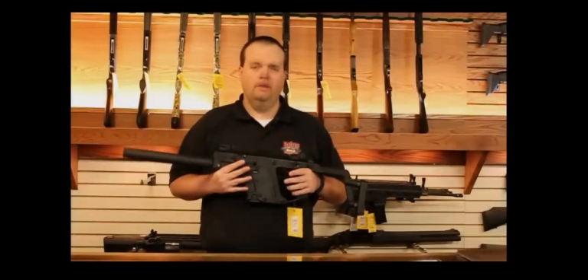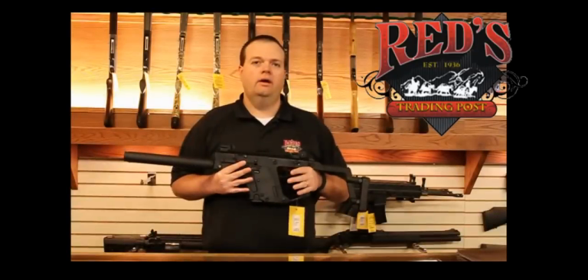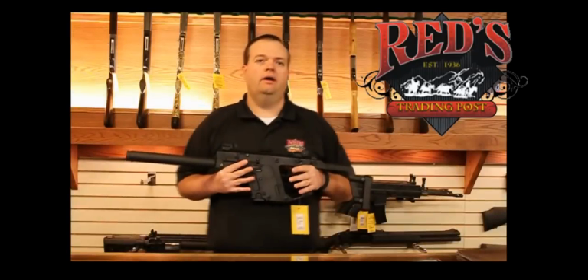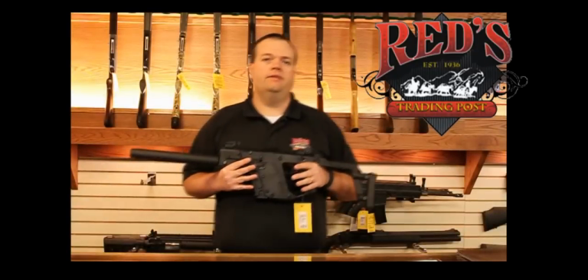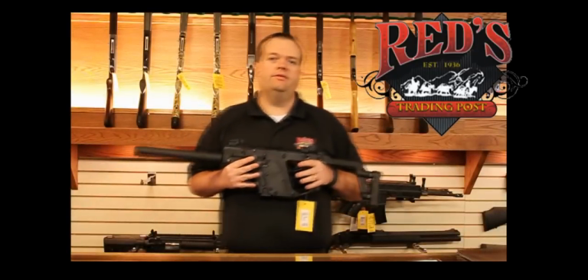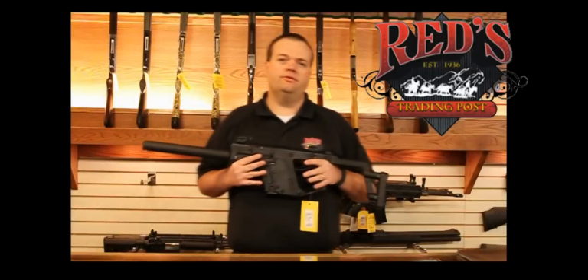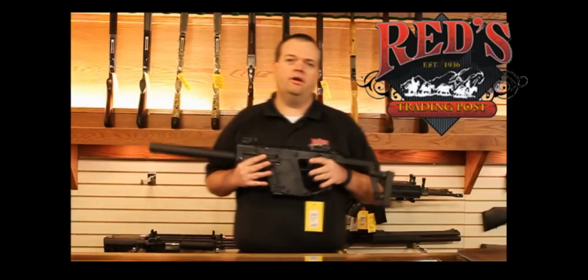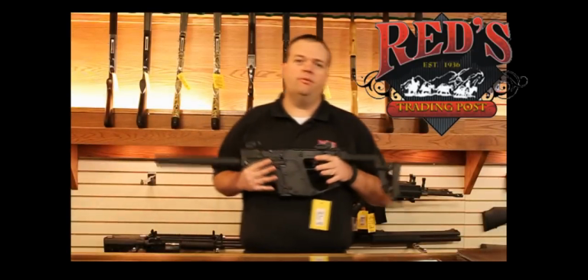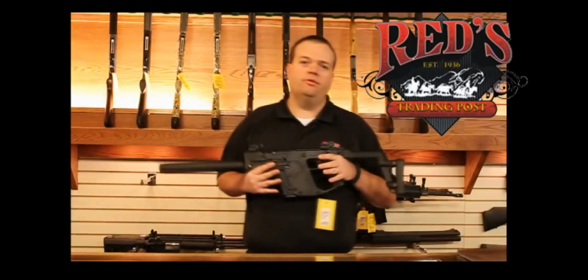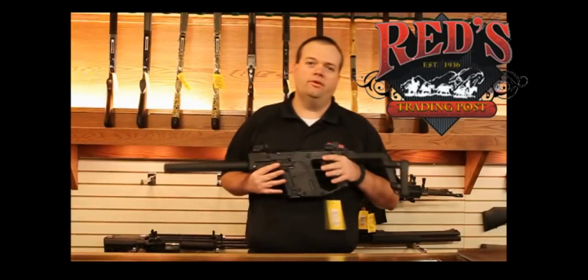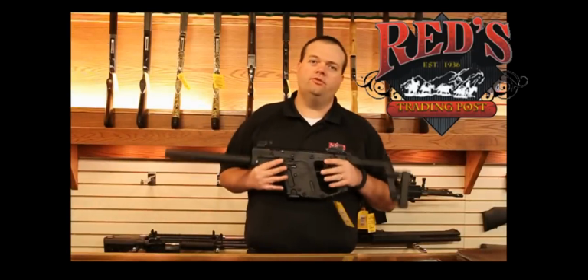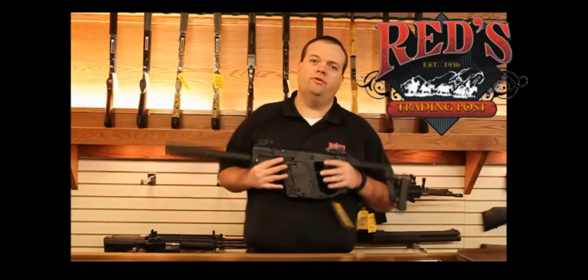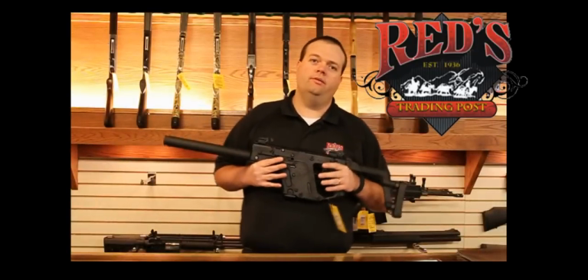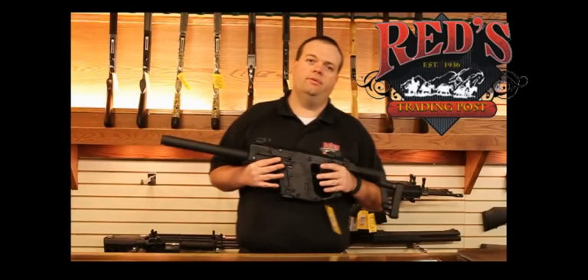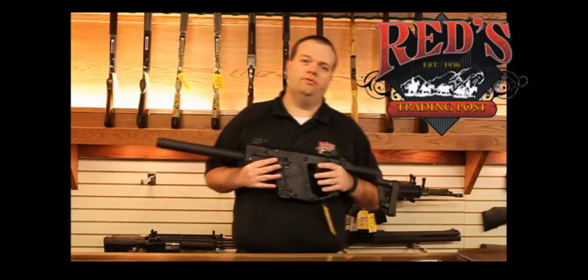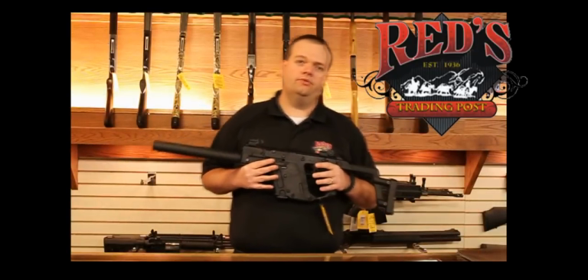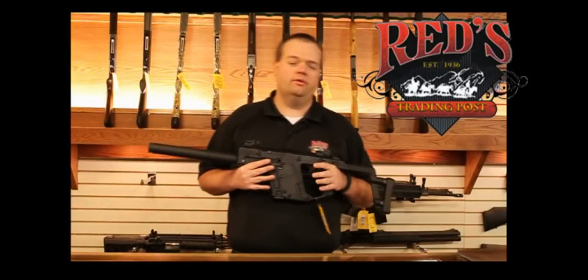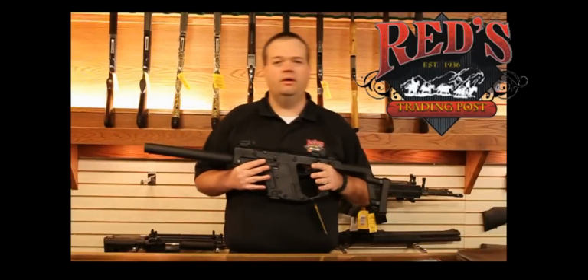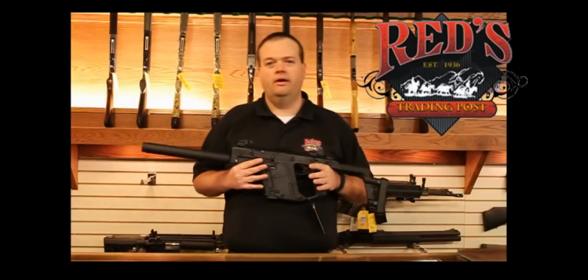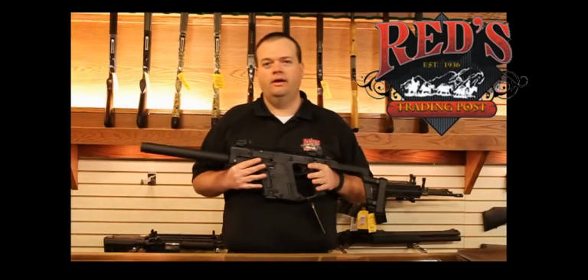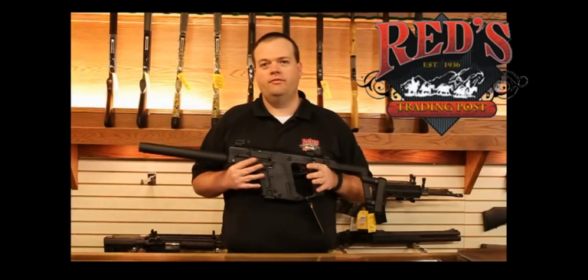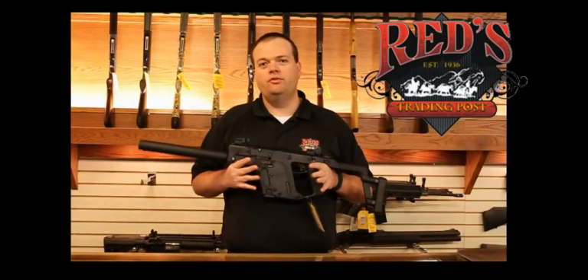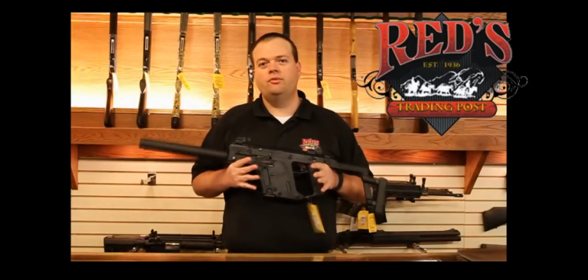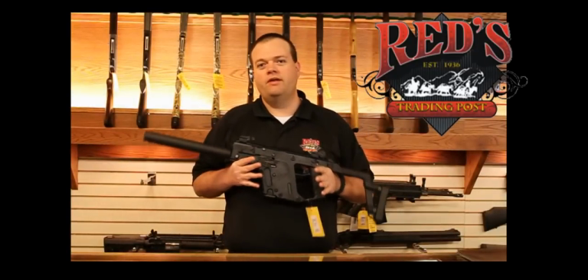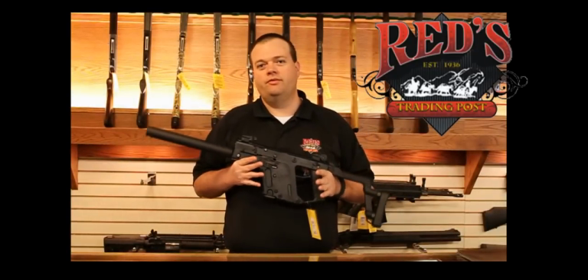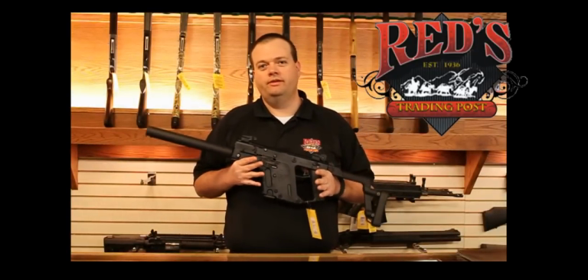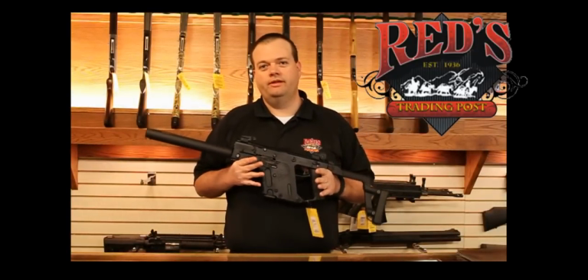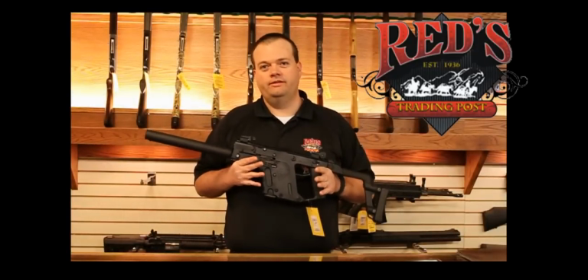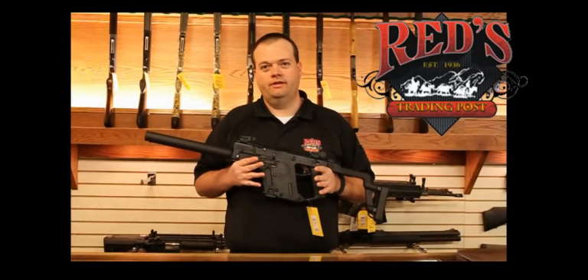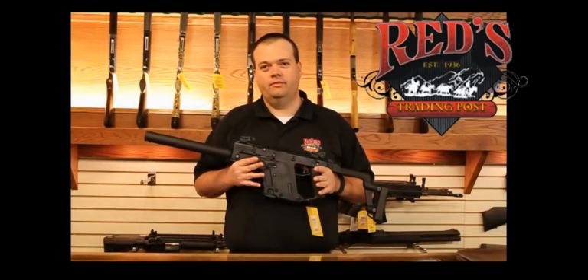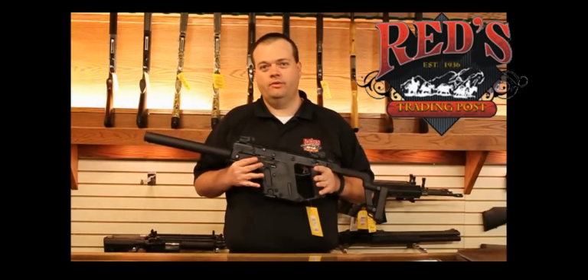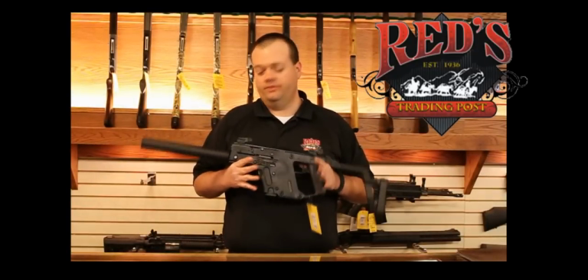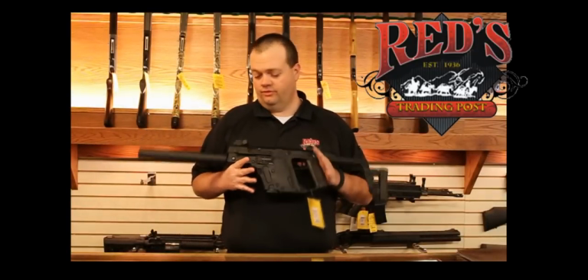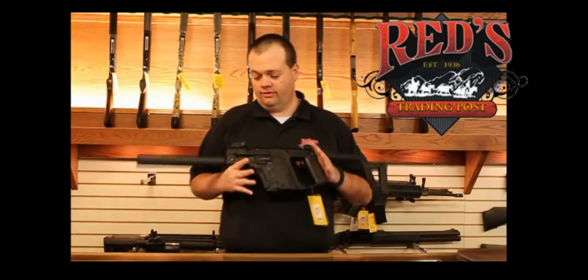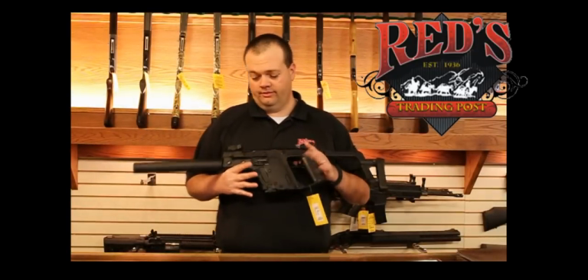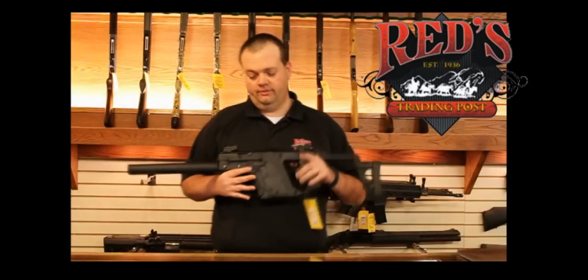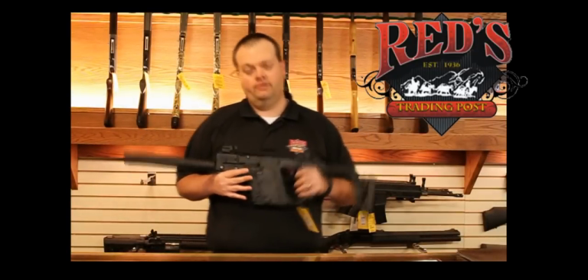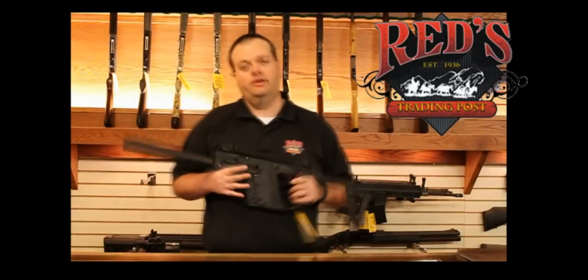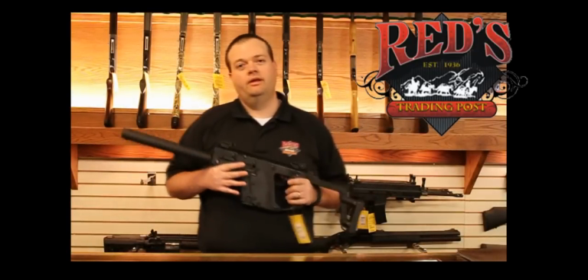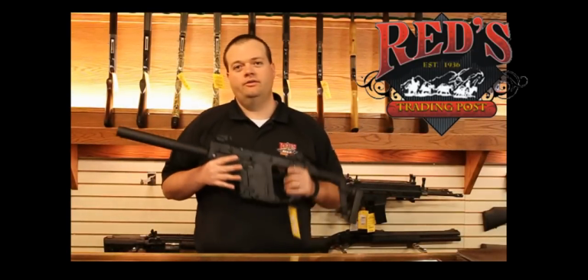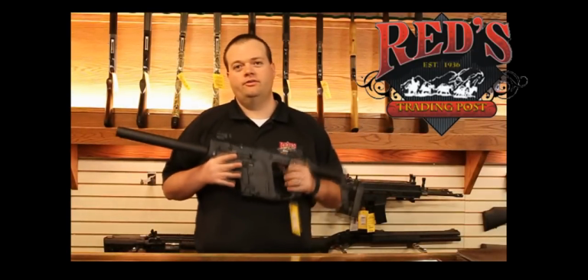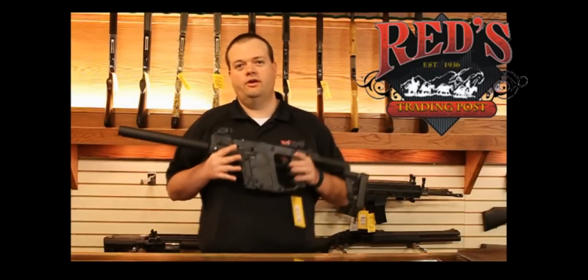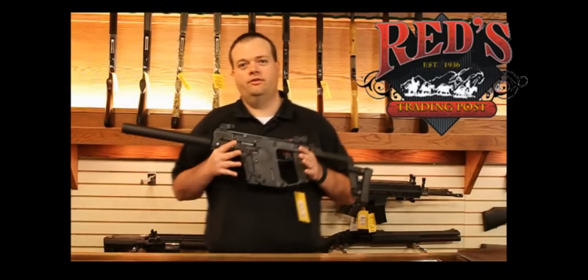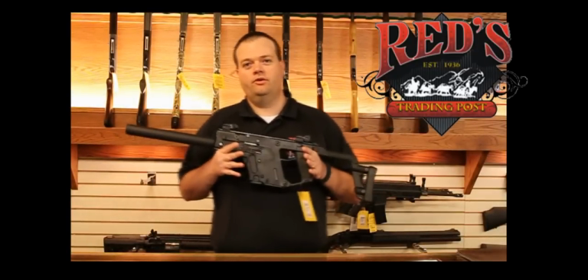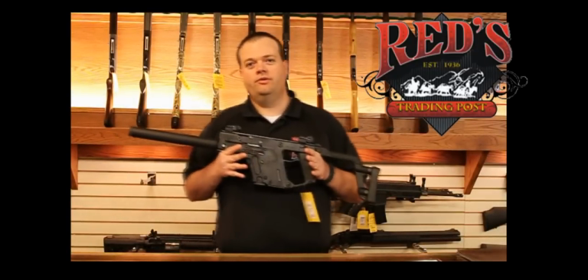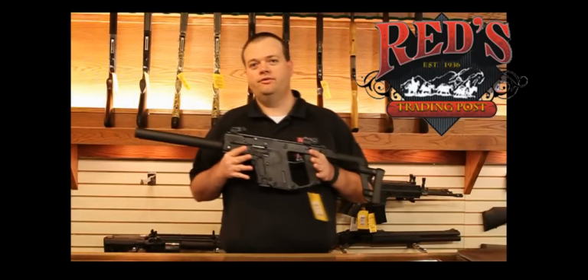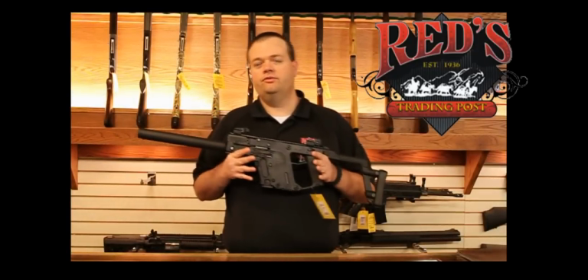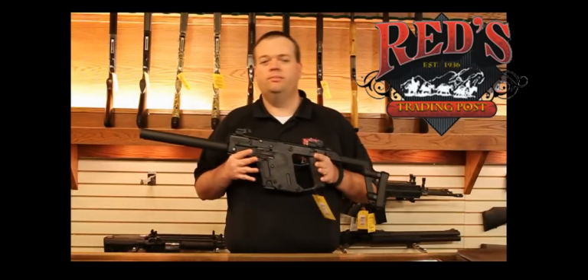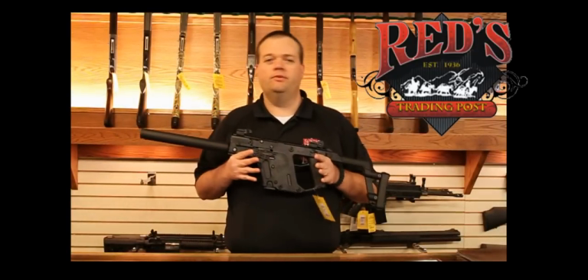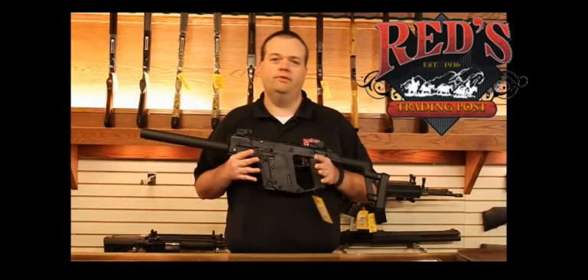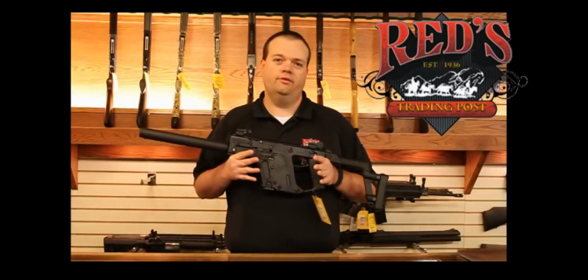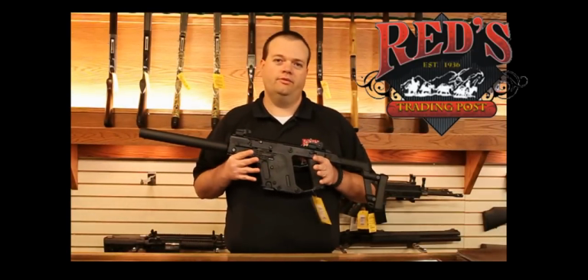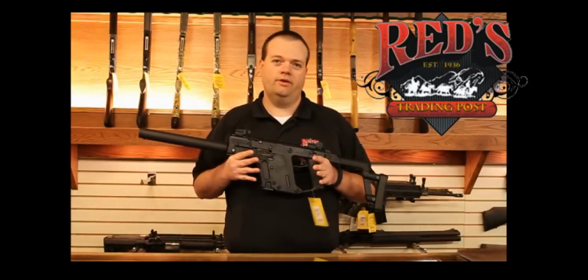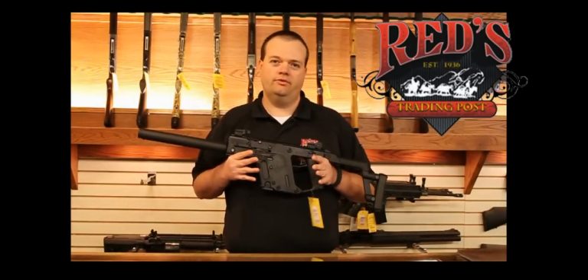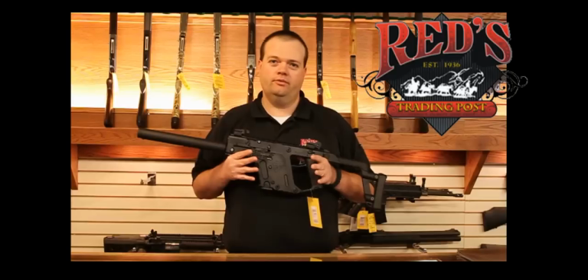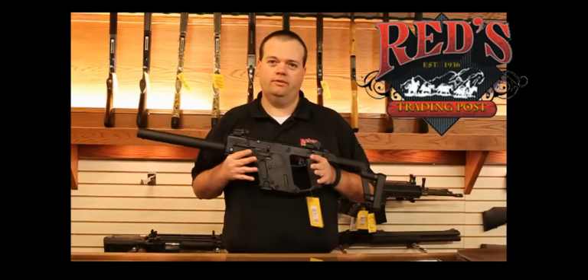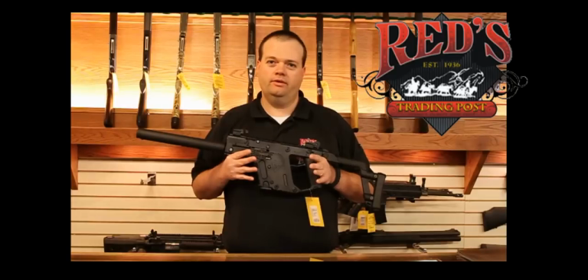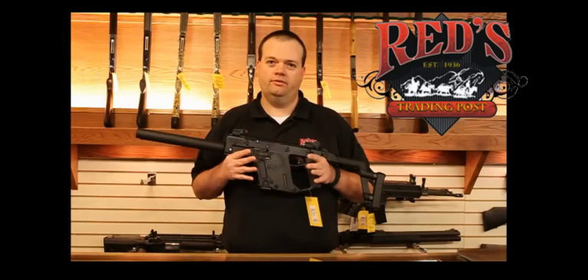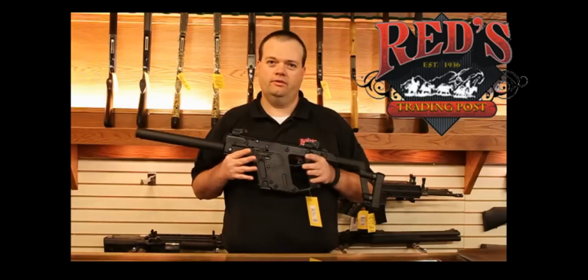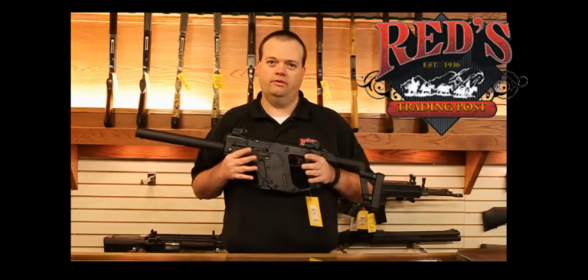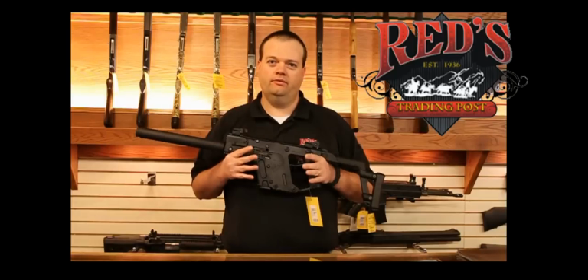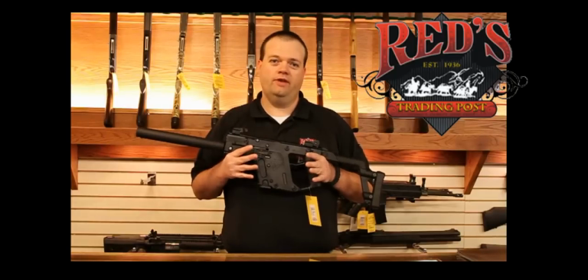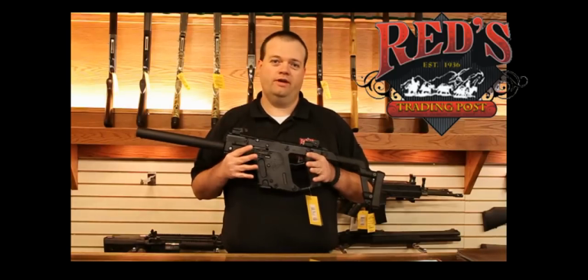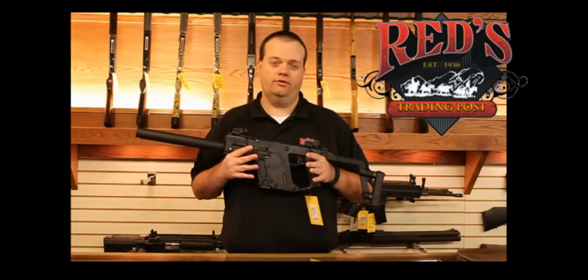Hi, this is Kyle with Redds Trading Post. I have a new rifle I'd like to take a moment to share with you. It's the KRISS Super V, otherwise known as the Vector.